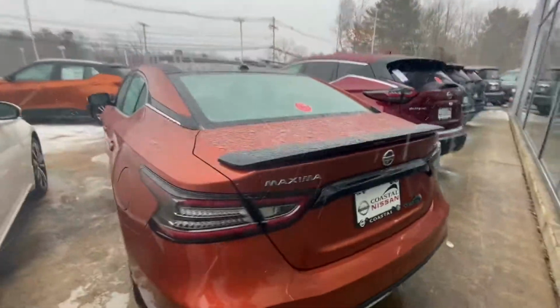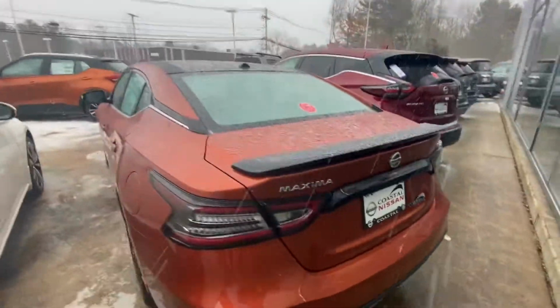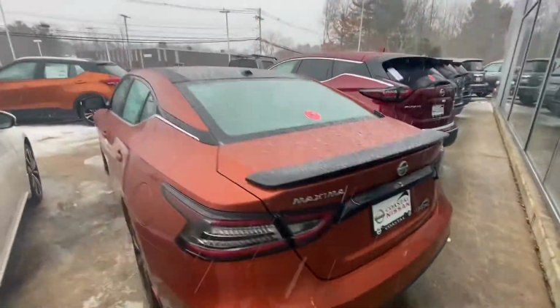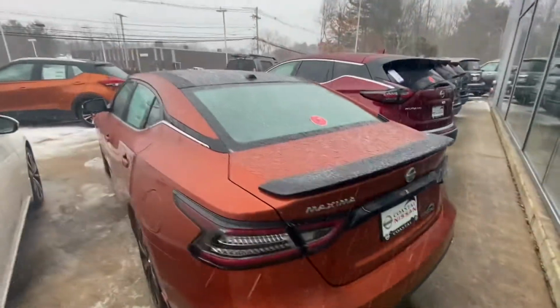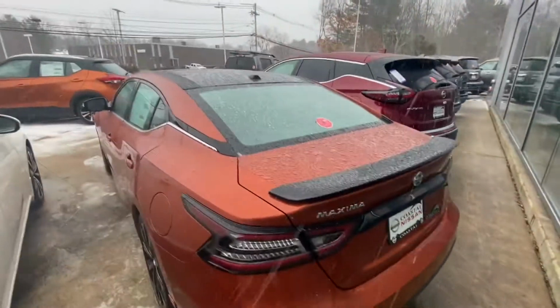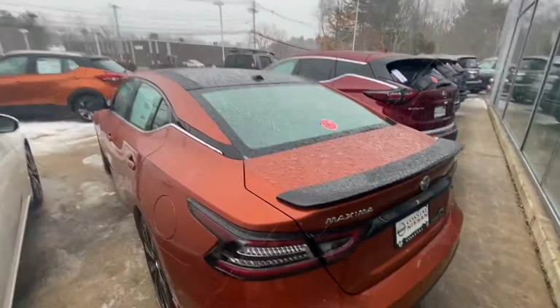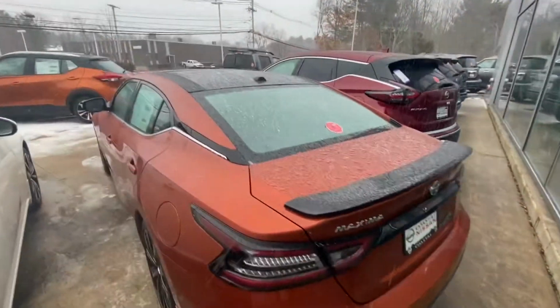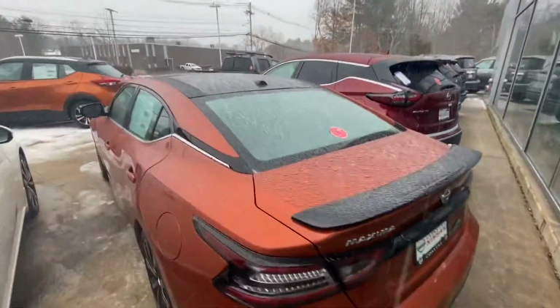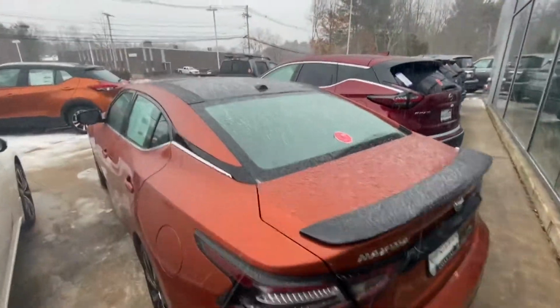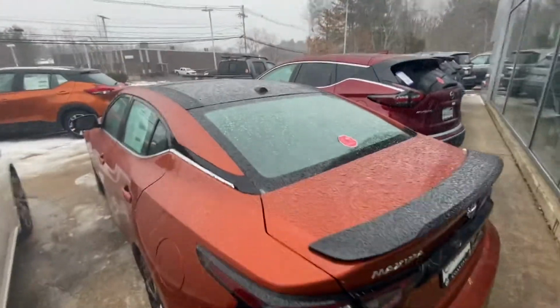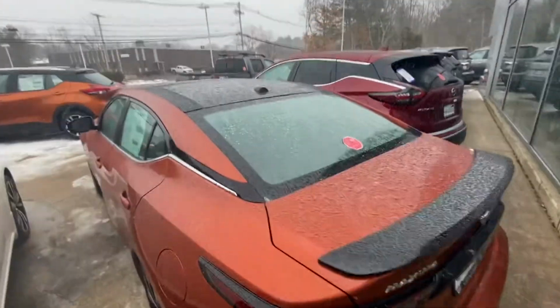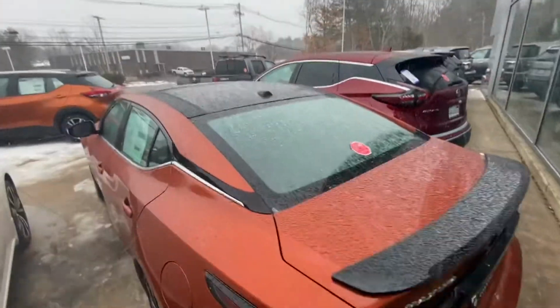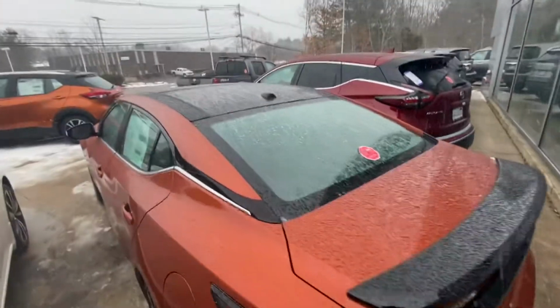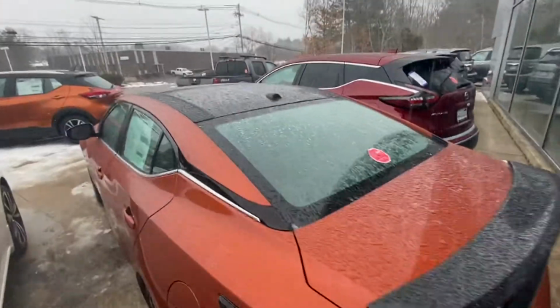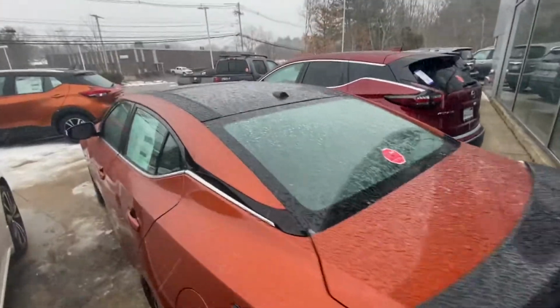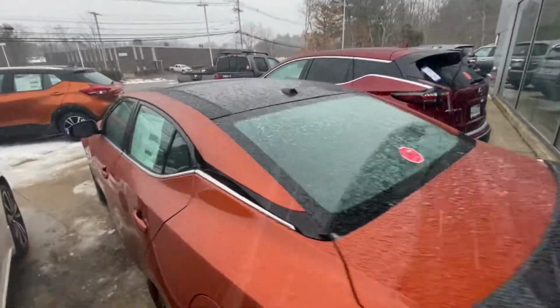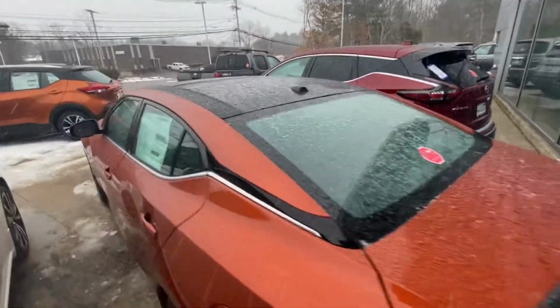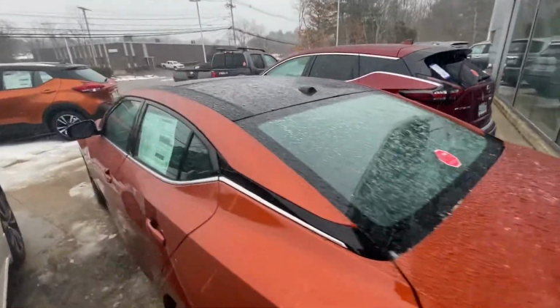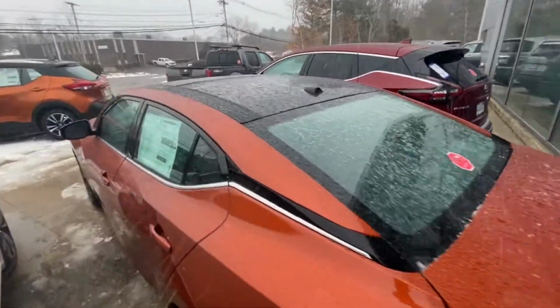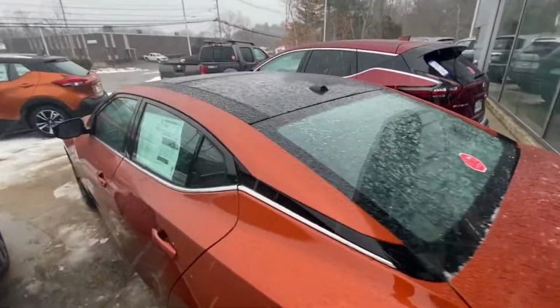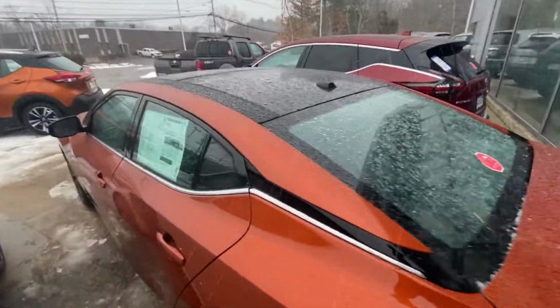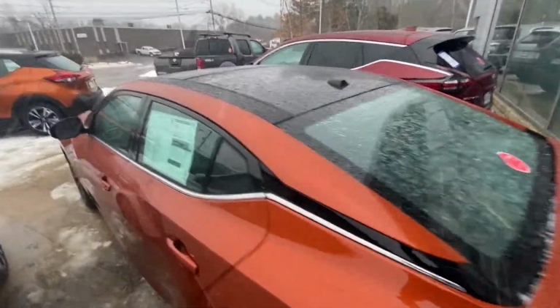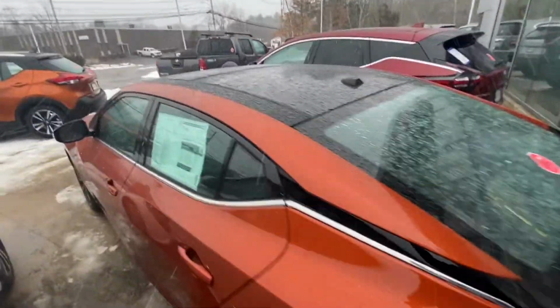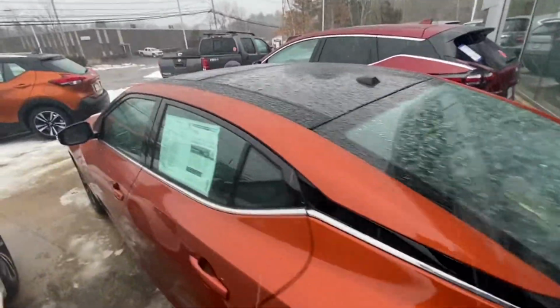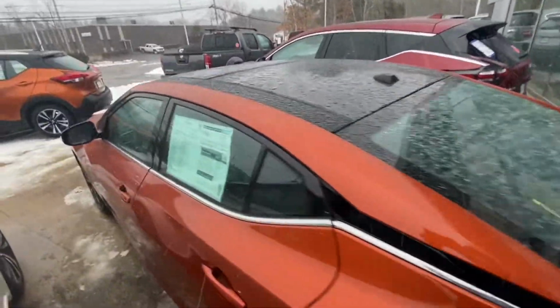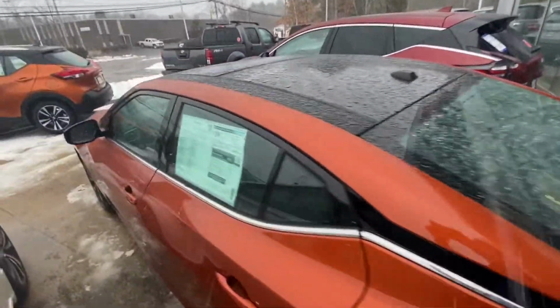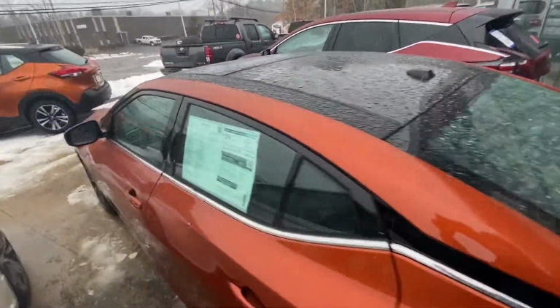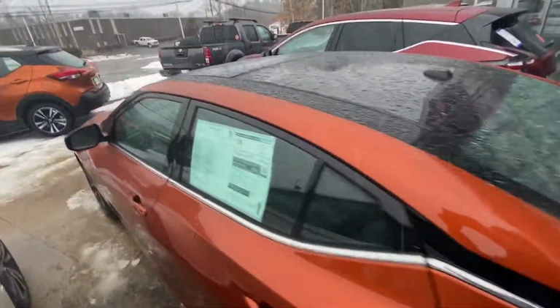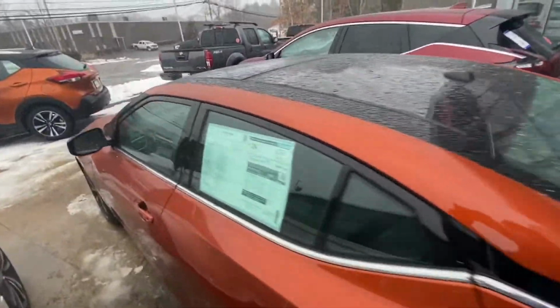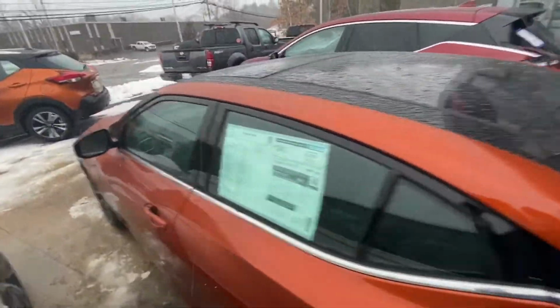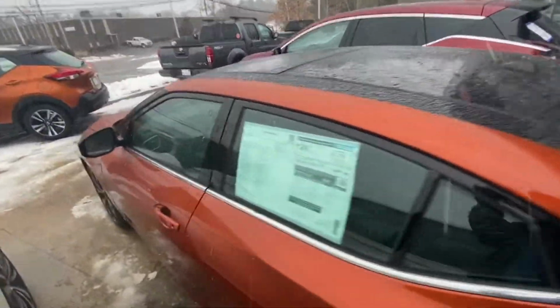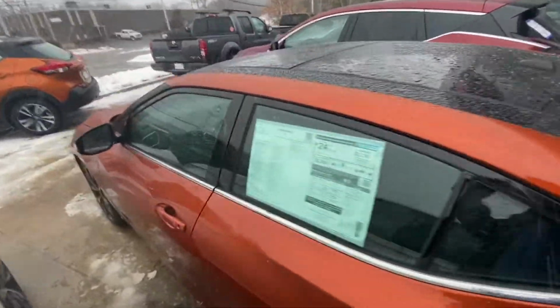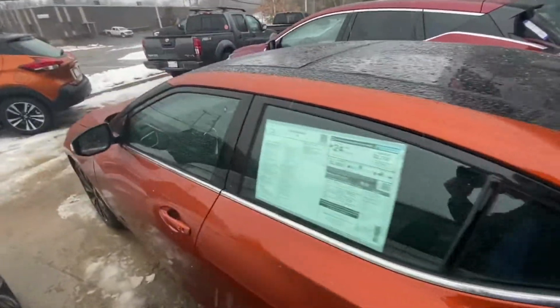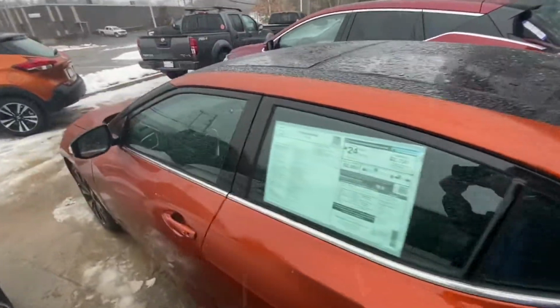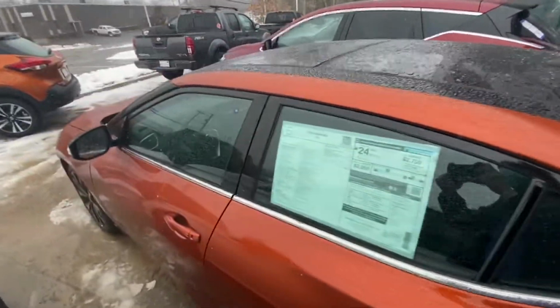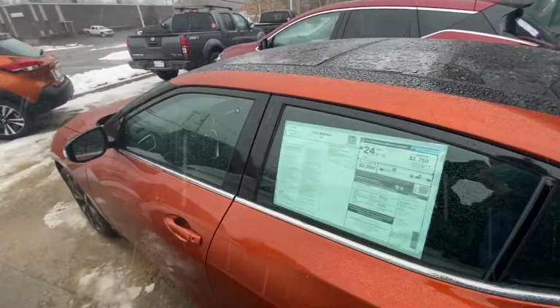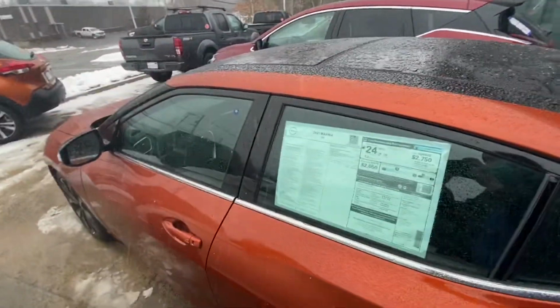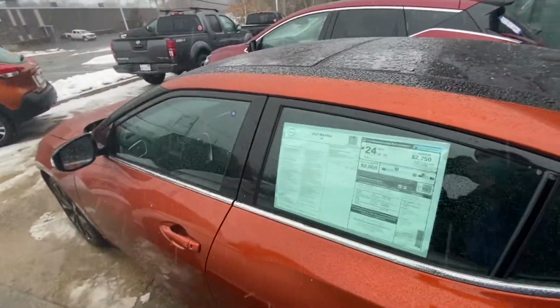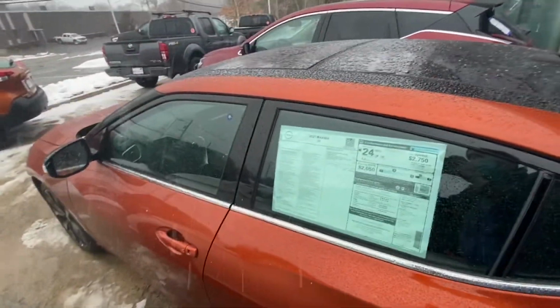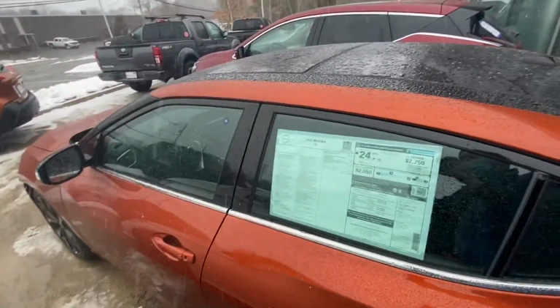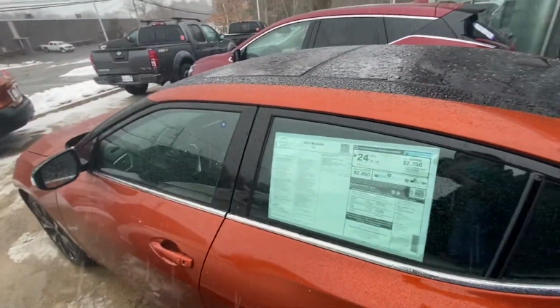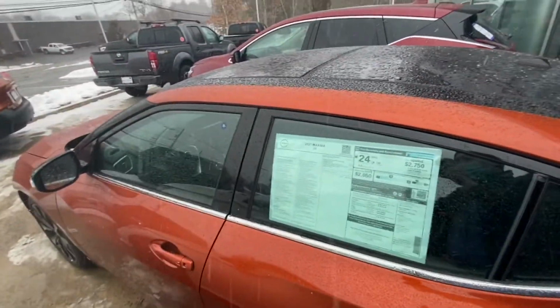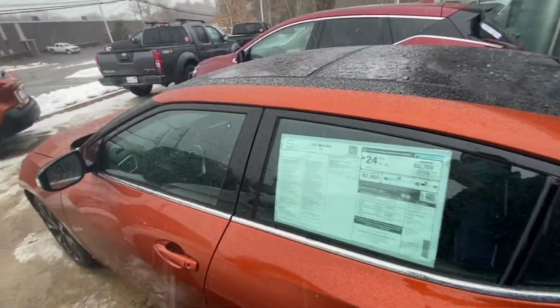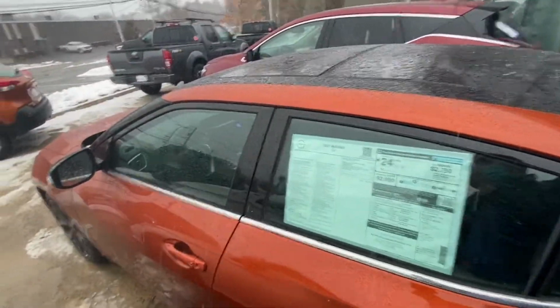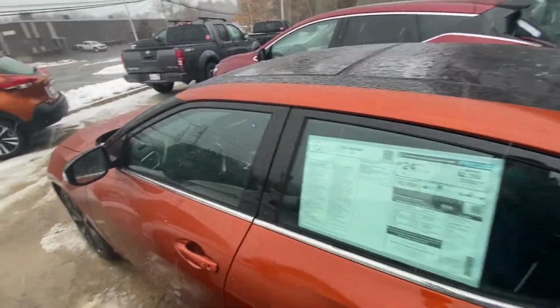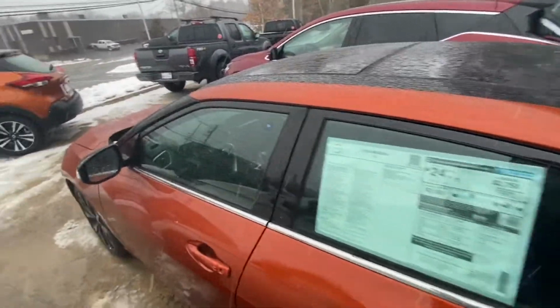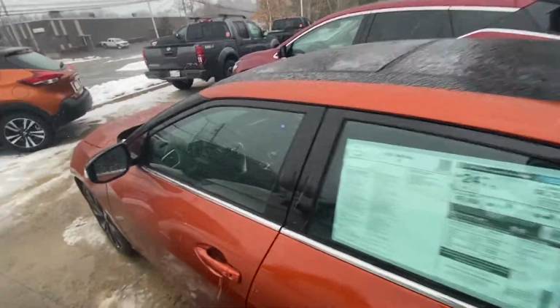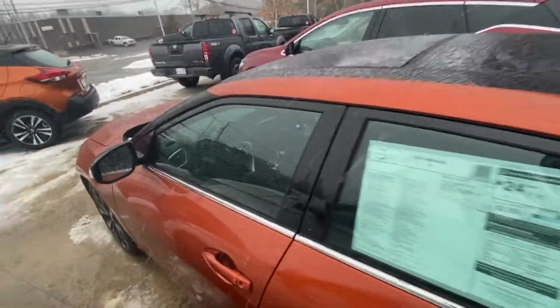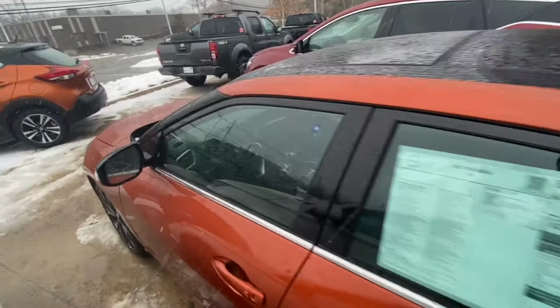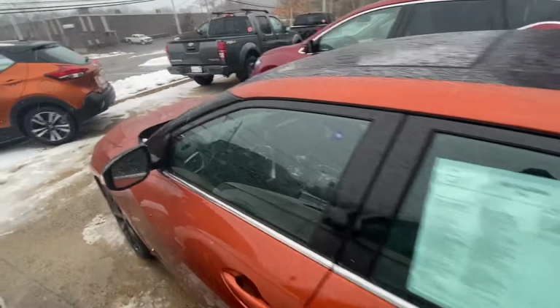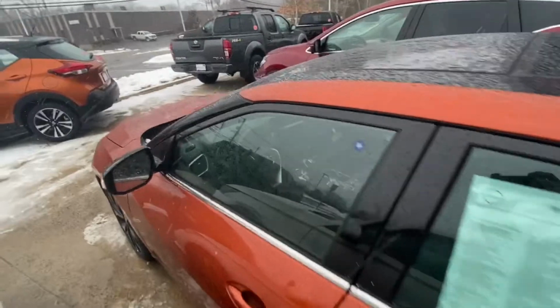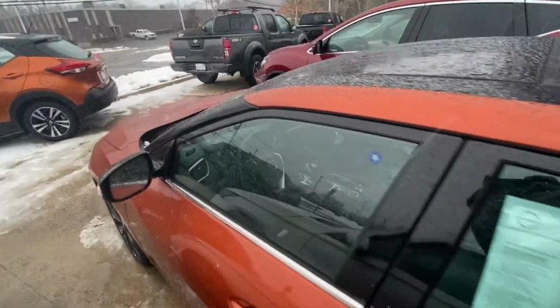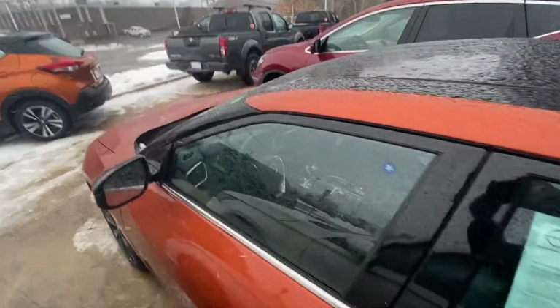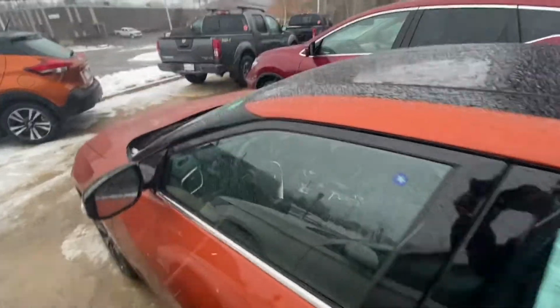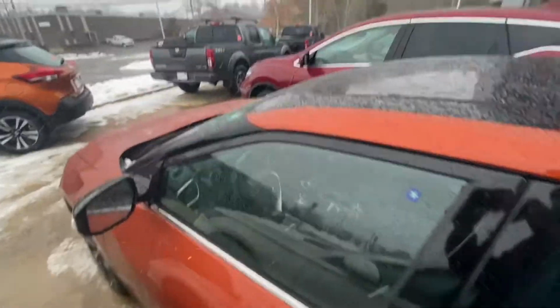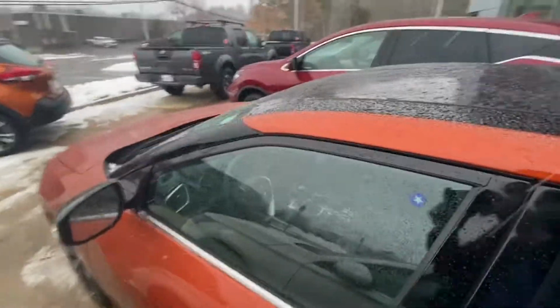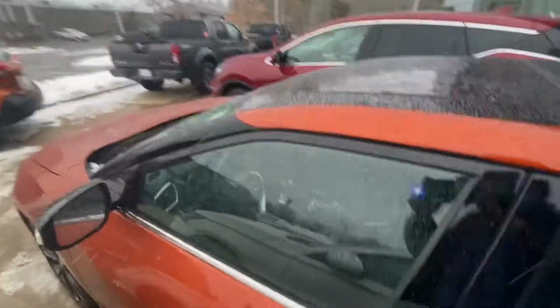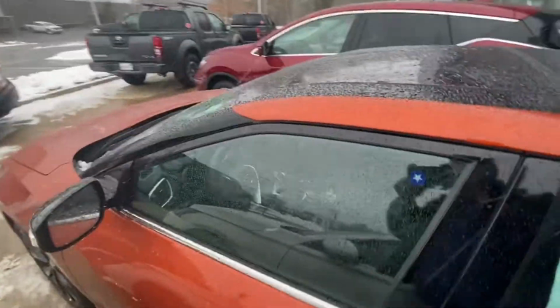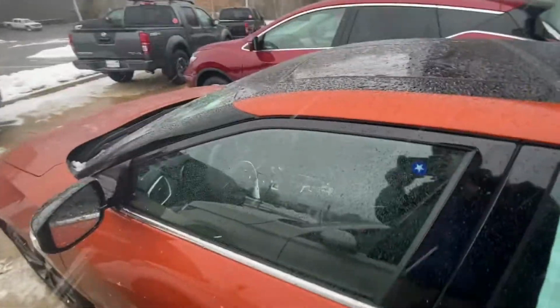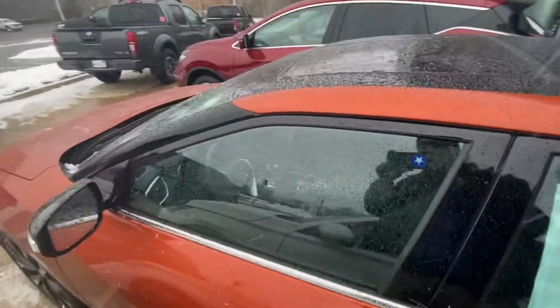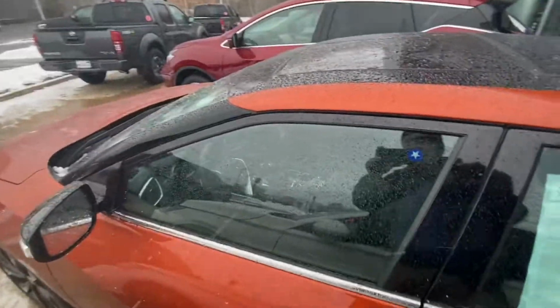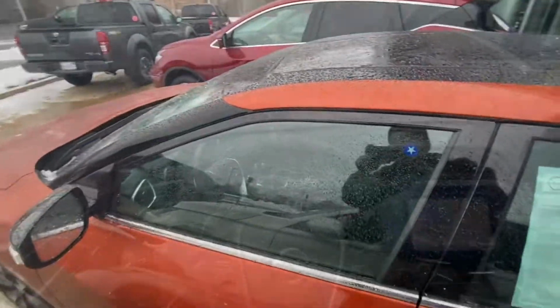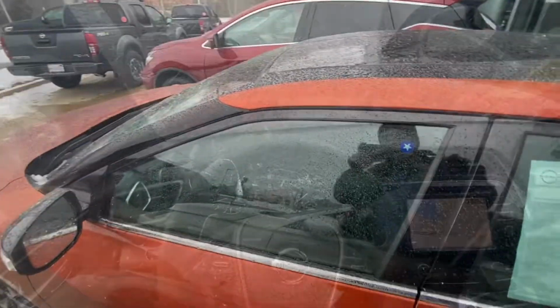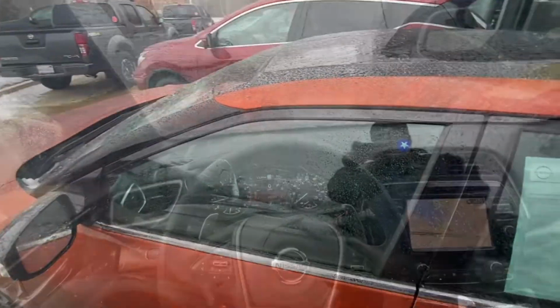If you're looking for a sports sedan that can really cut through some snow, this might be the car for you. Let's hop onto the interior.